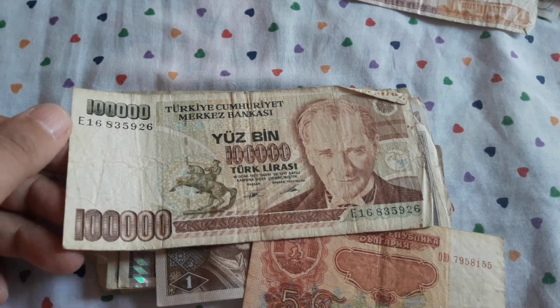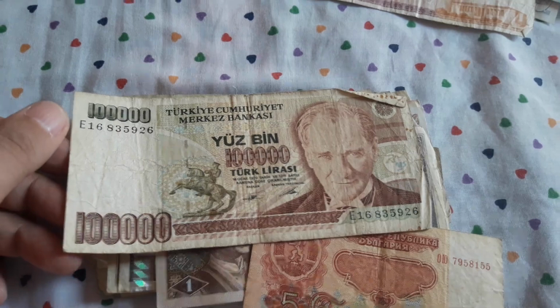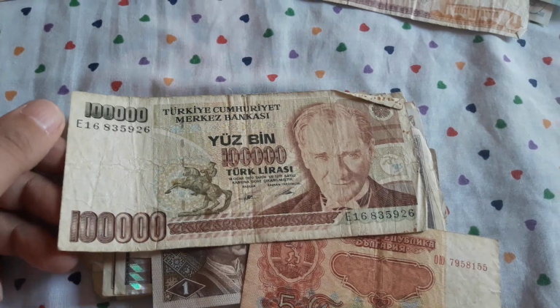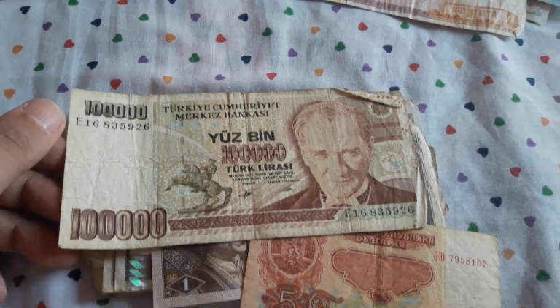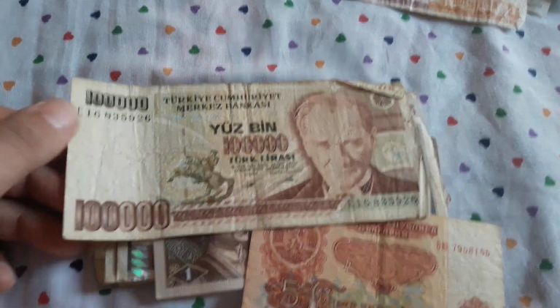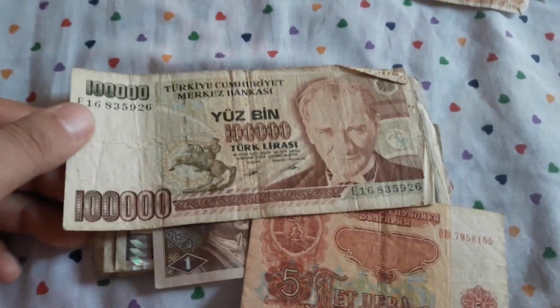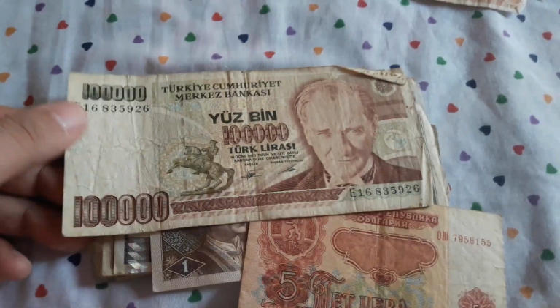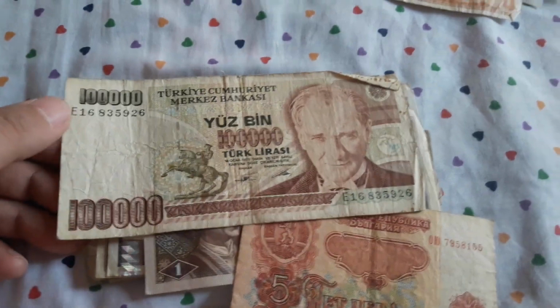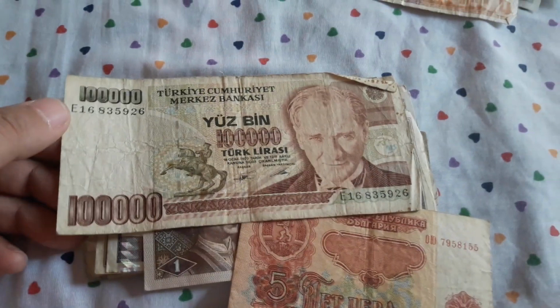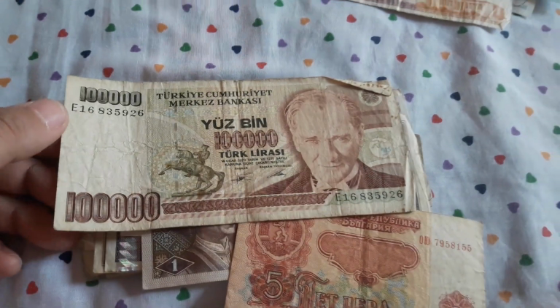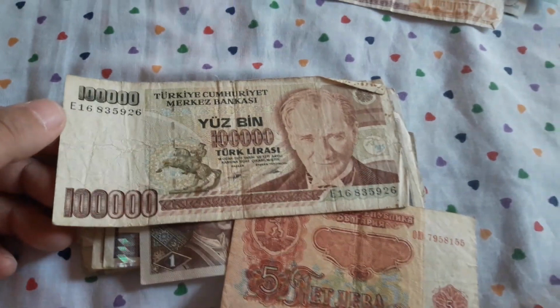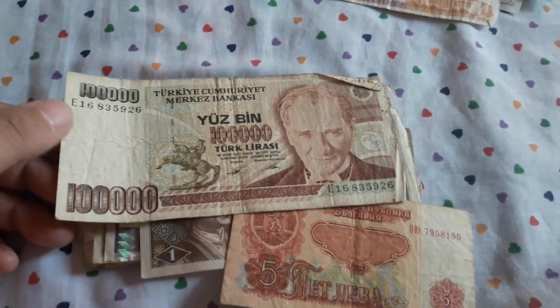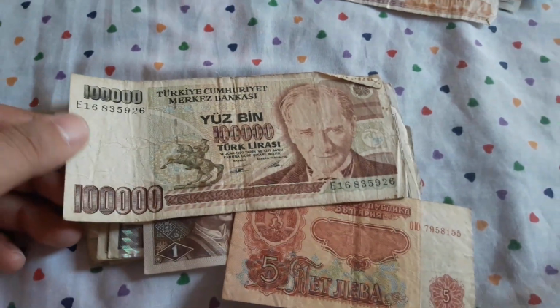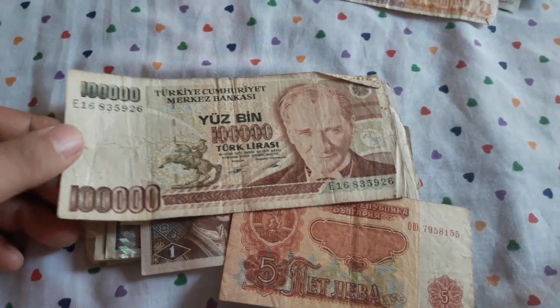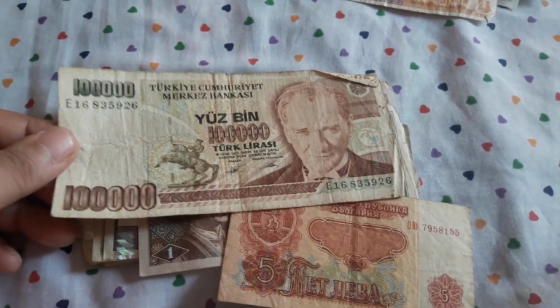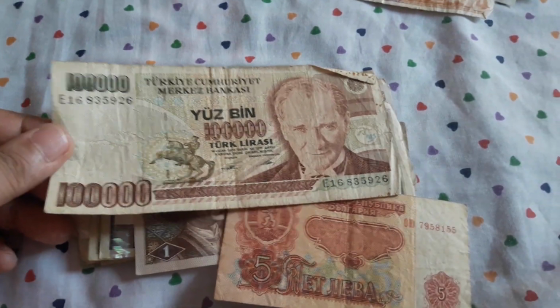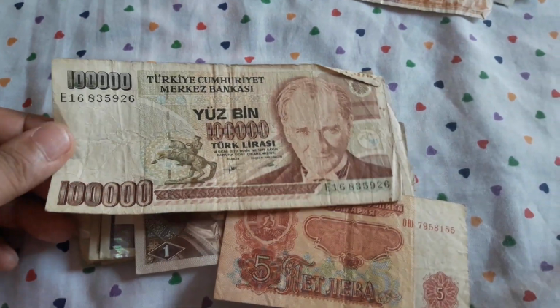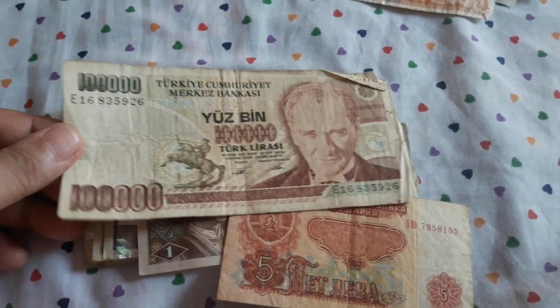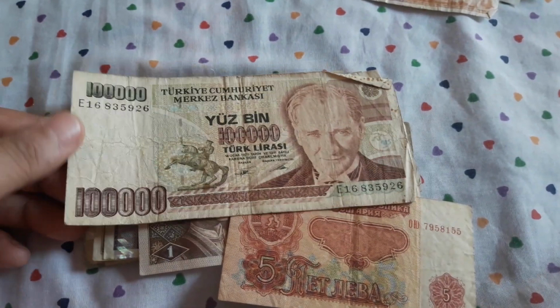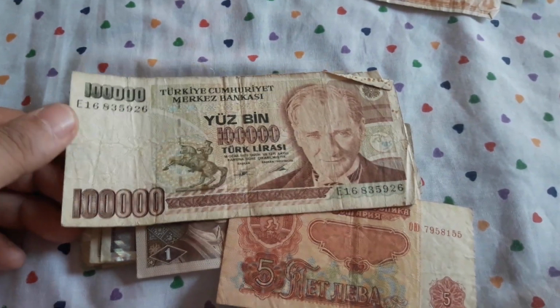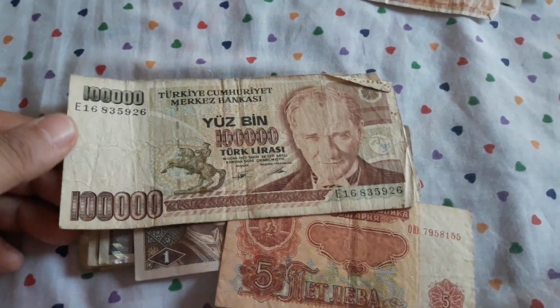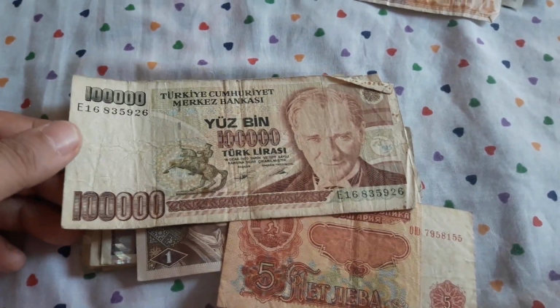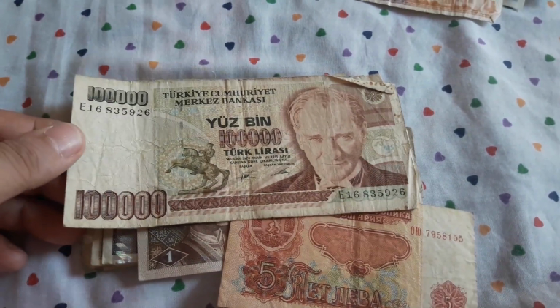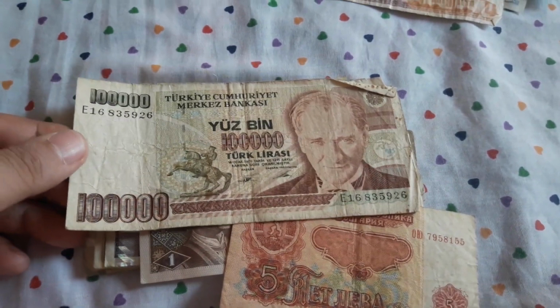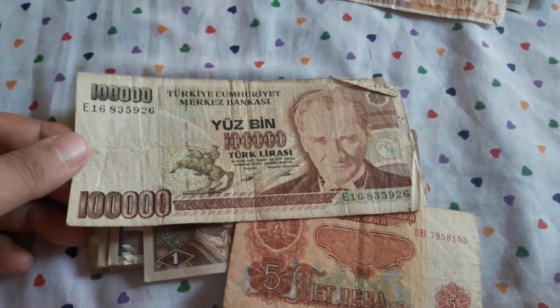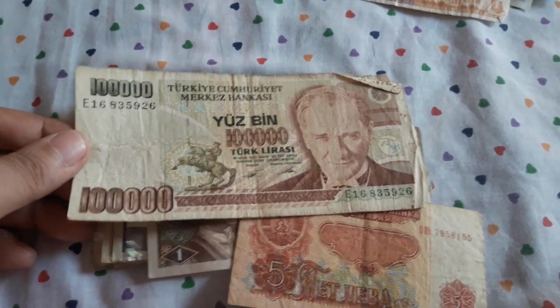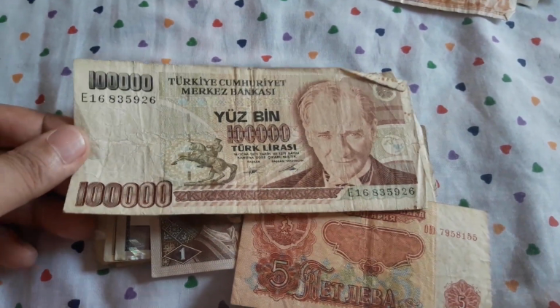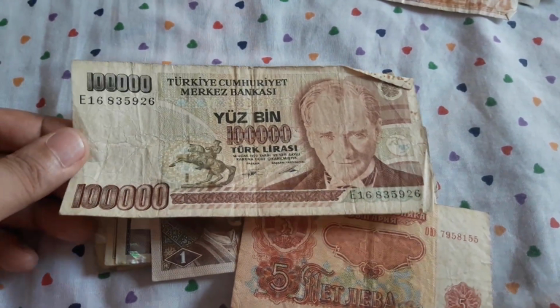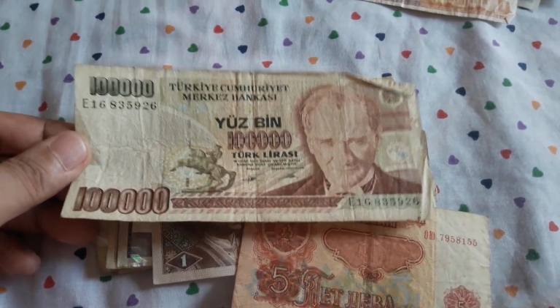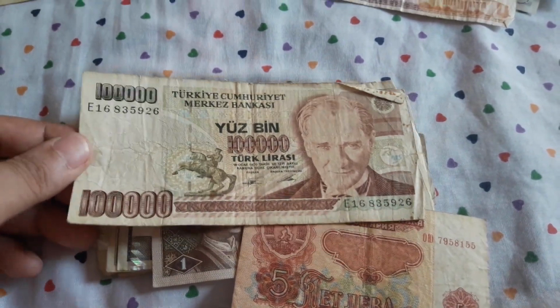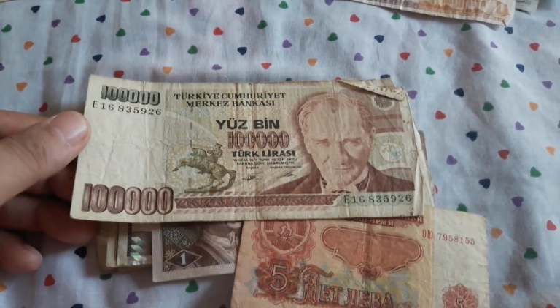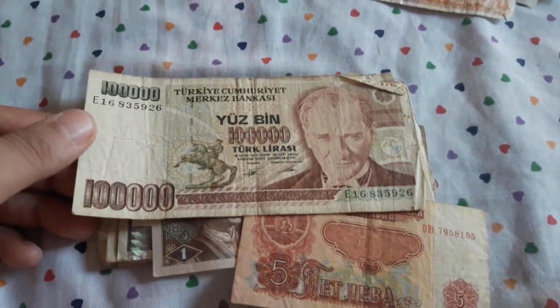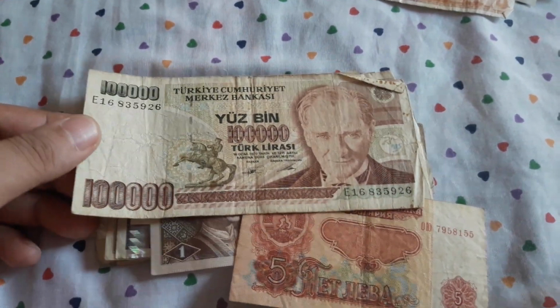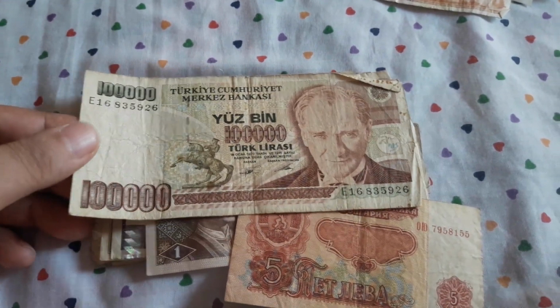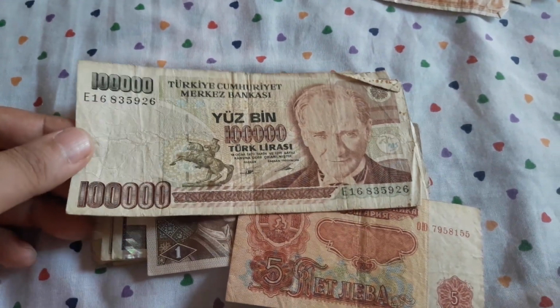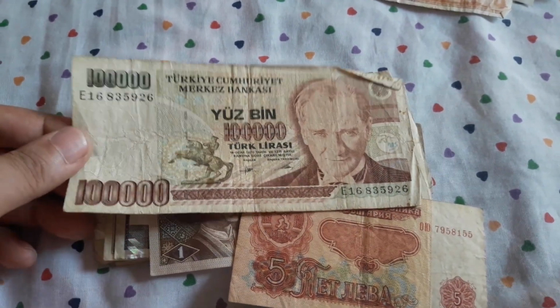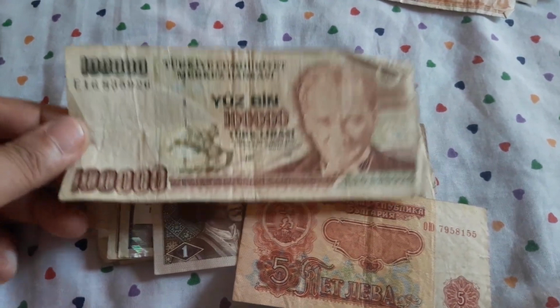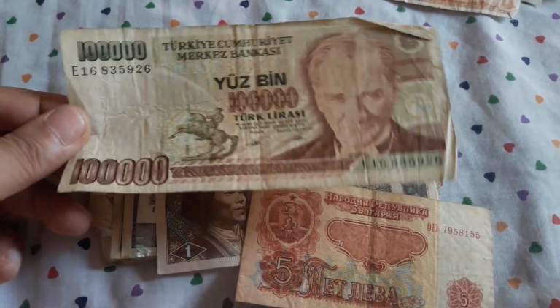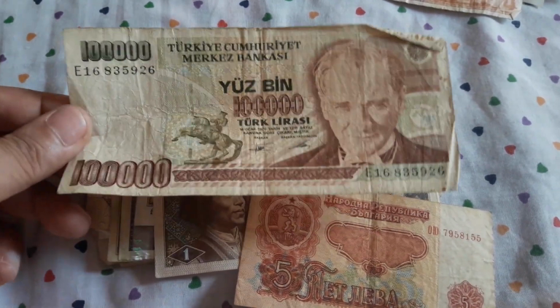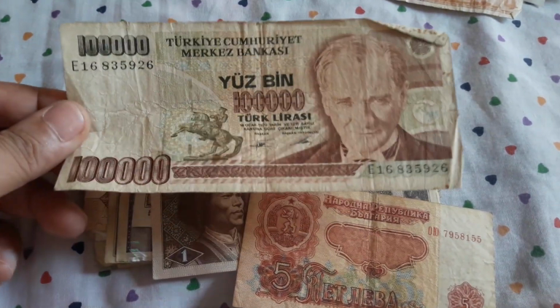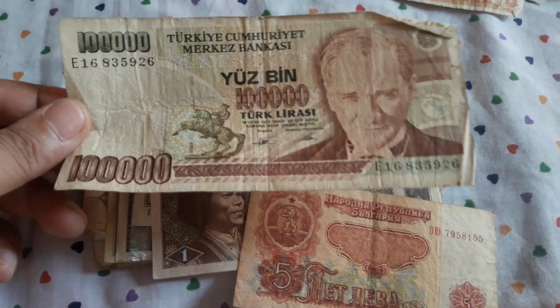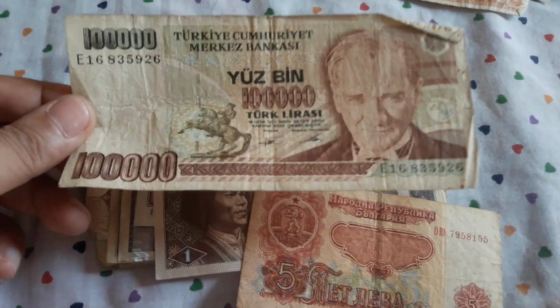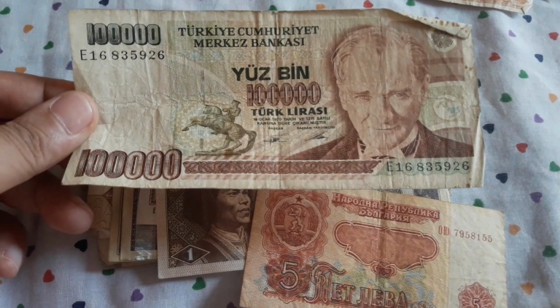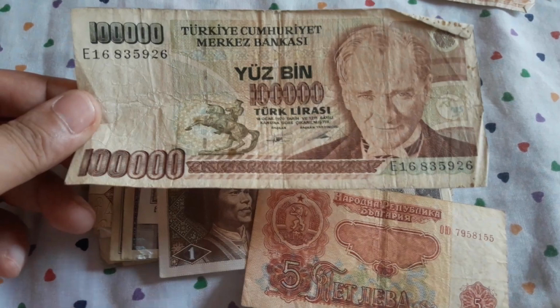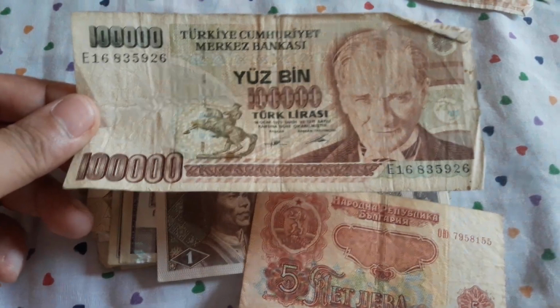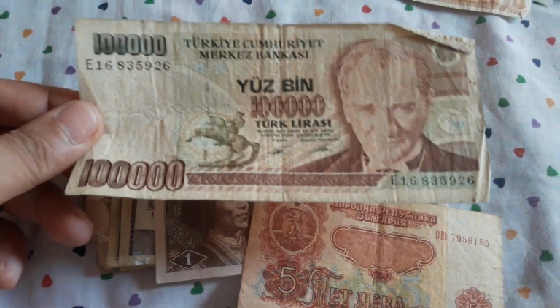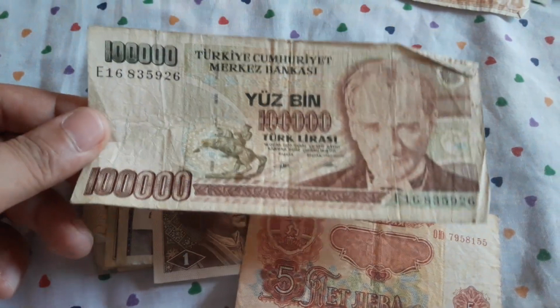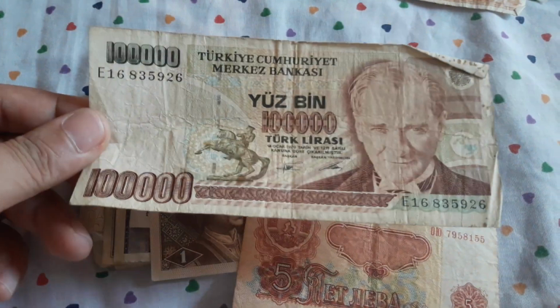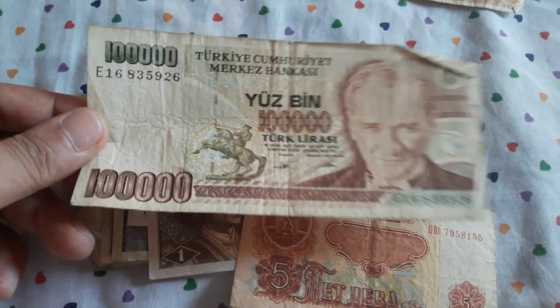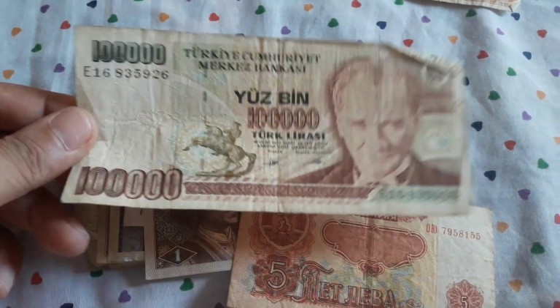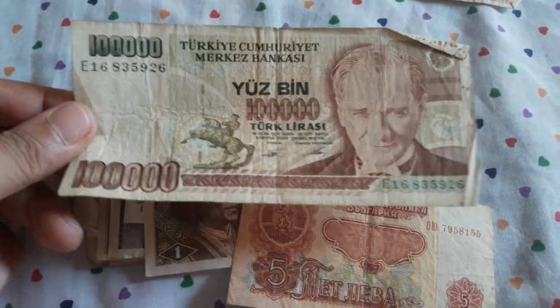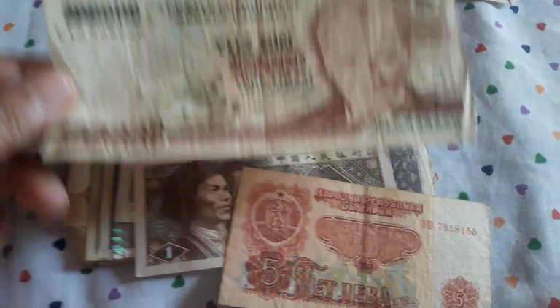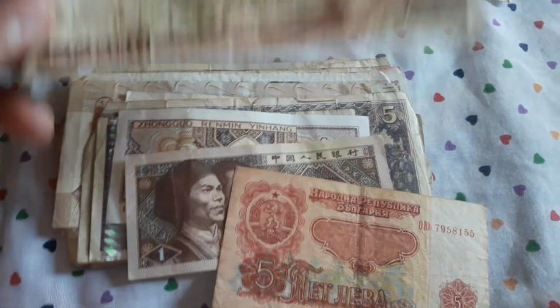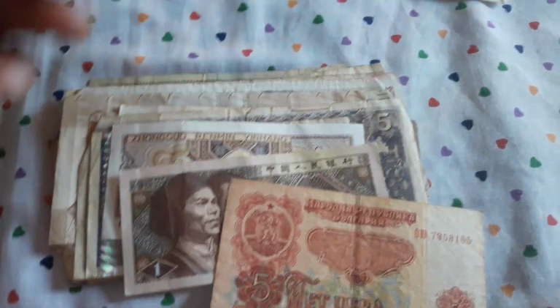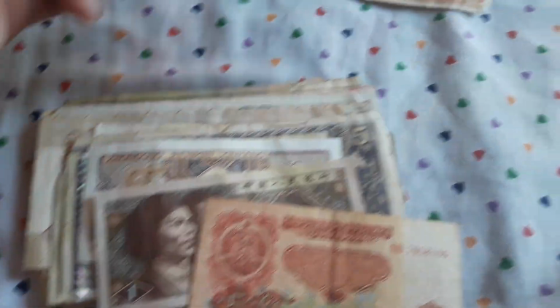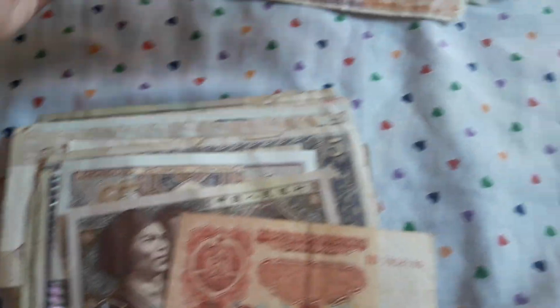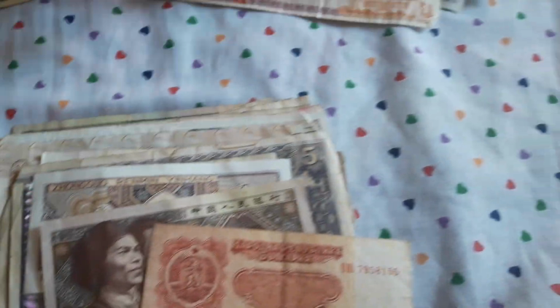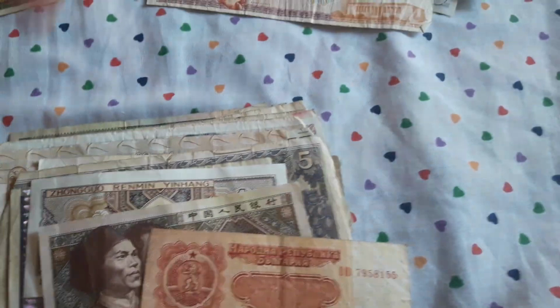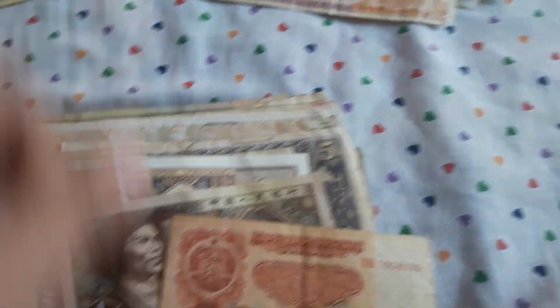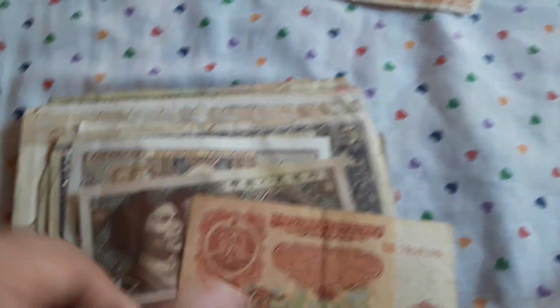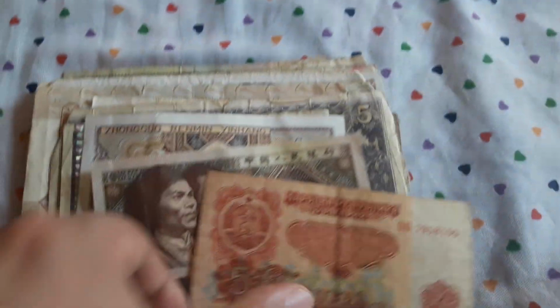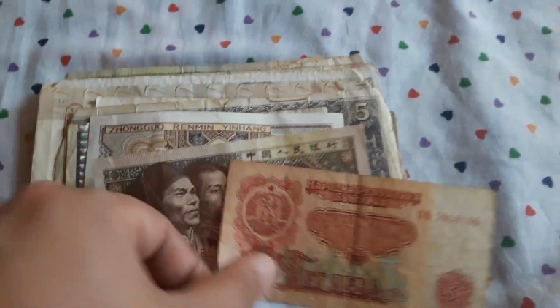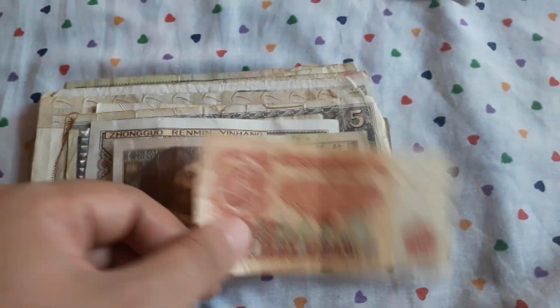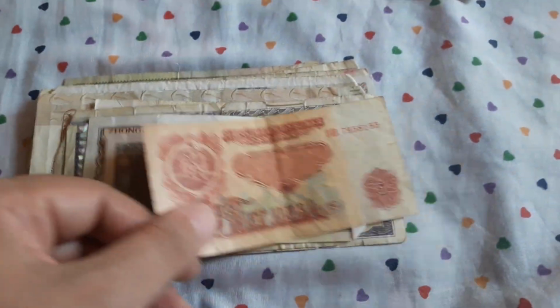An old Turkish lira — 100,000. Back to eBay.